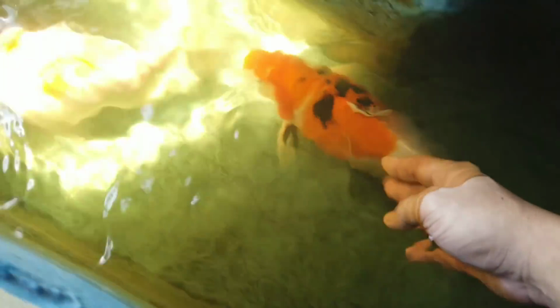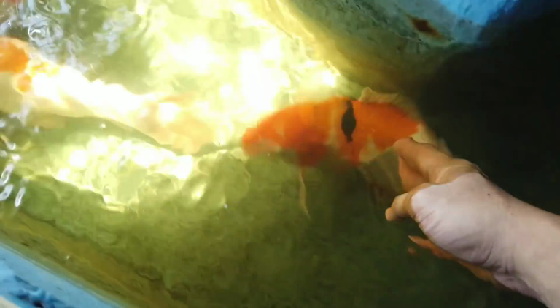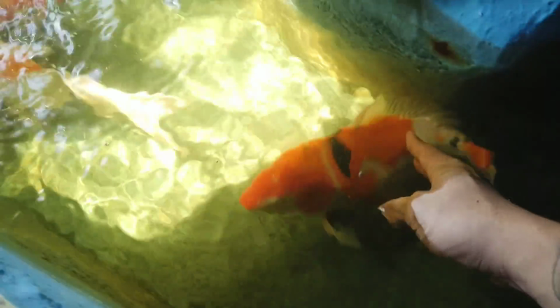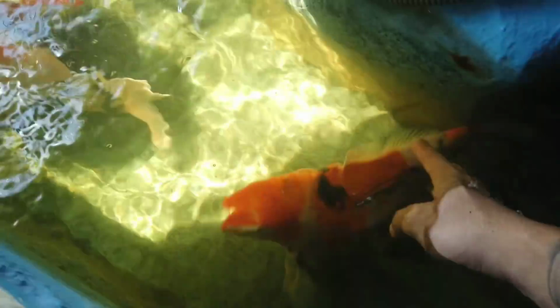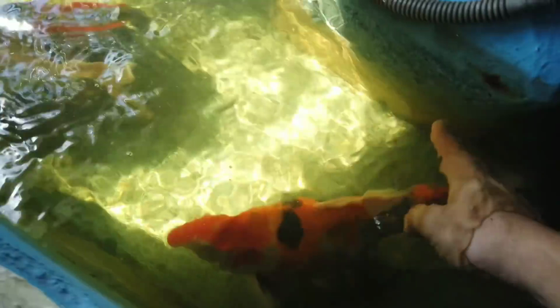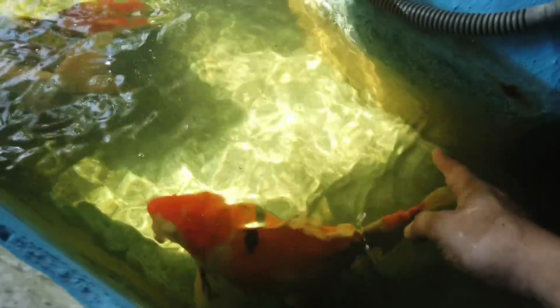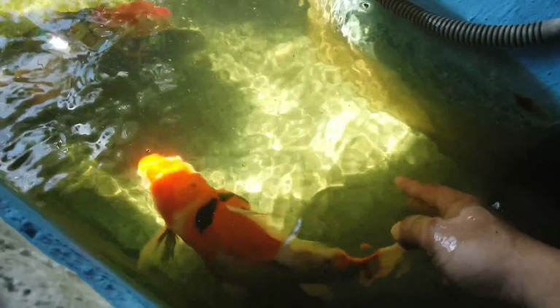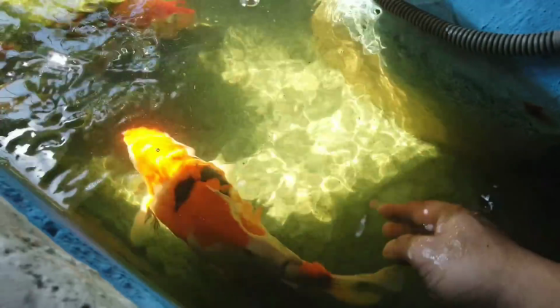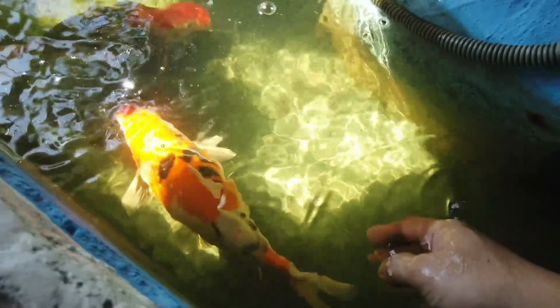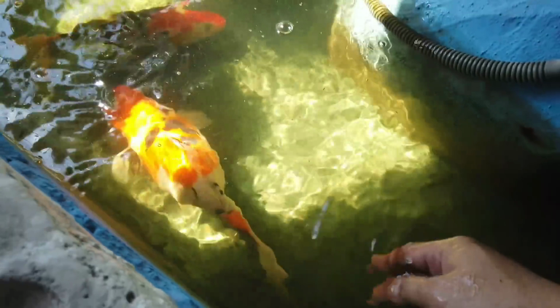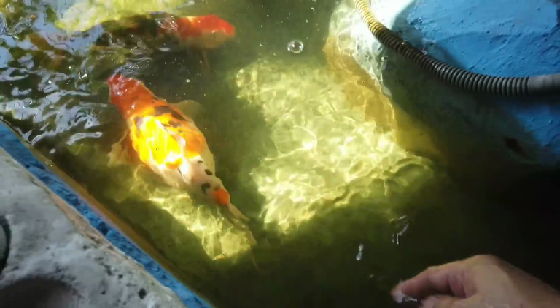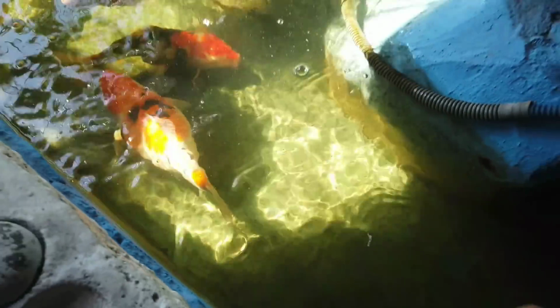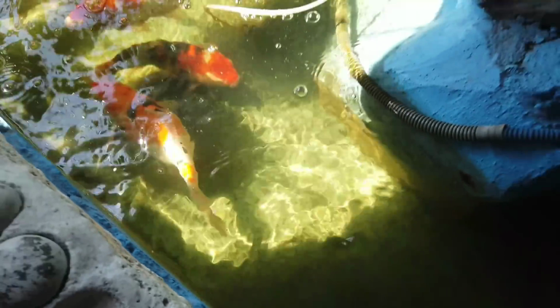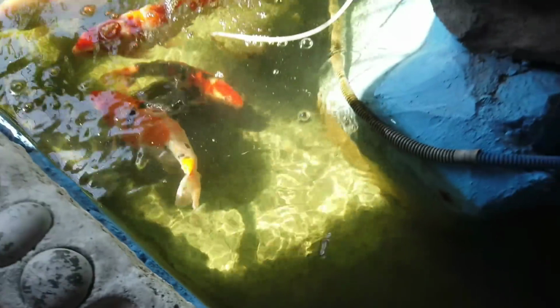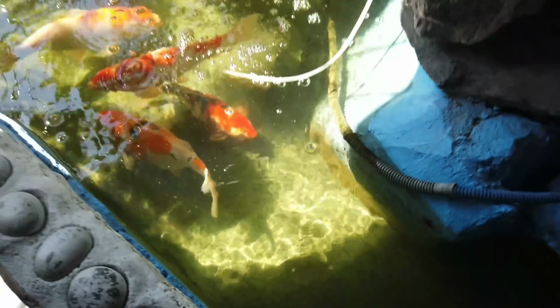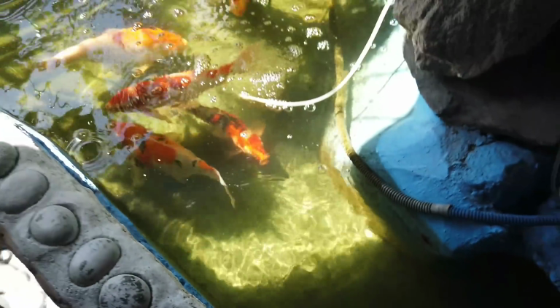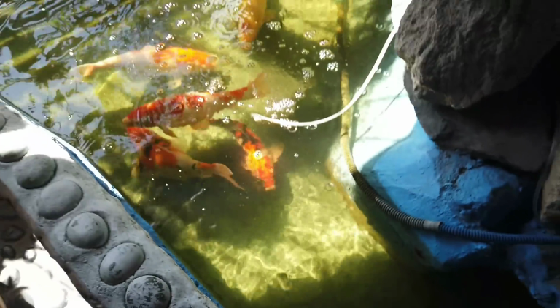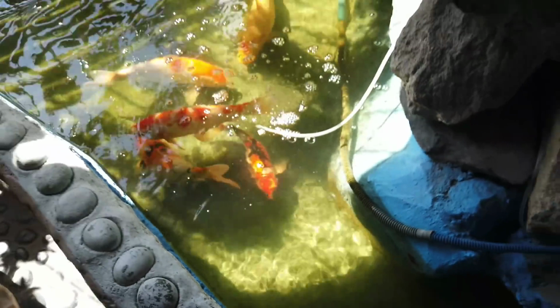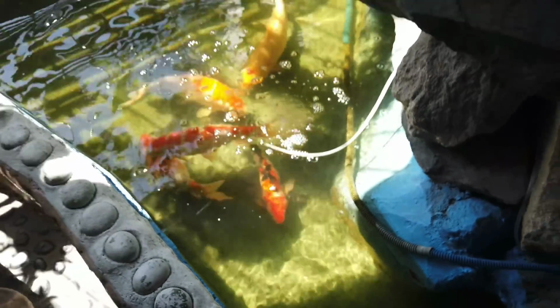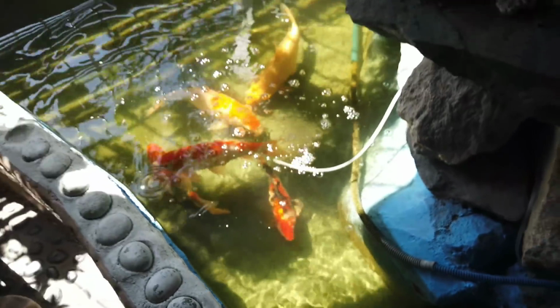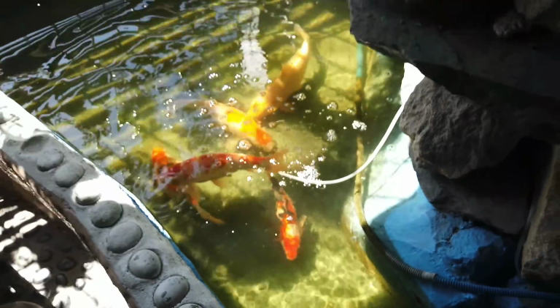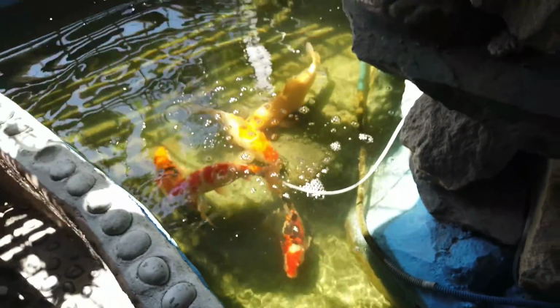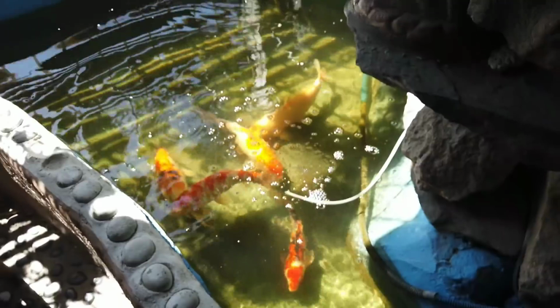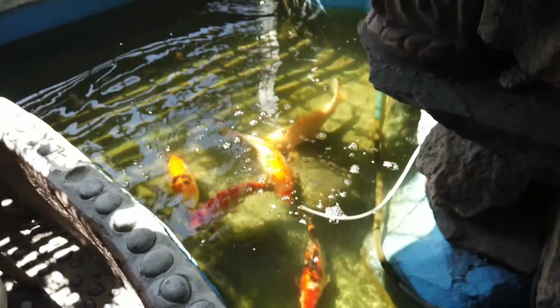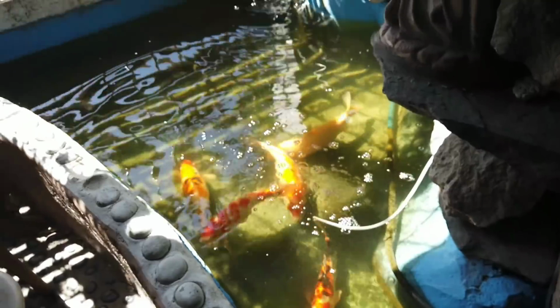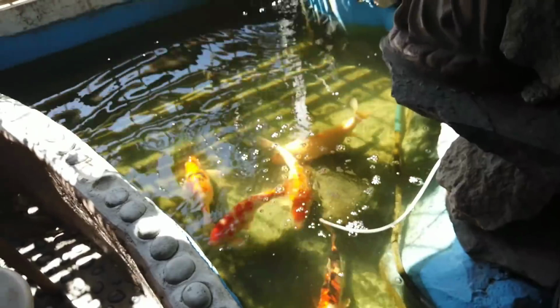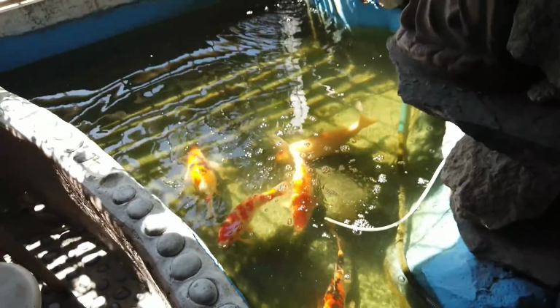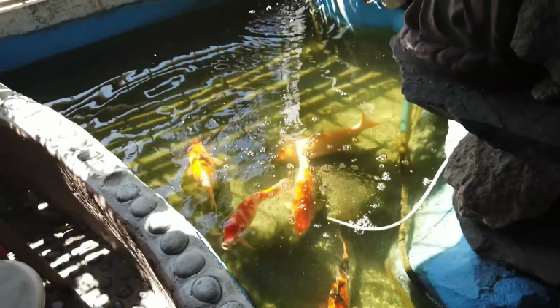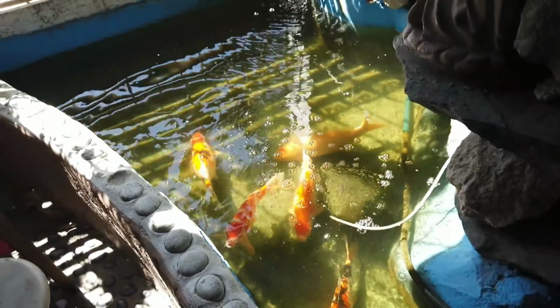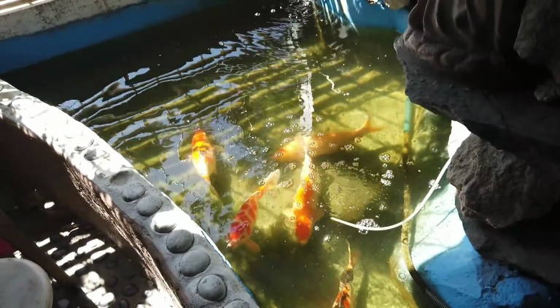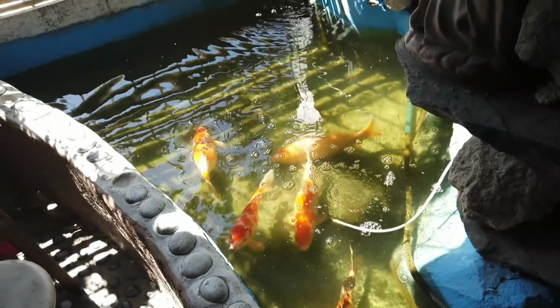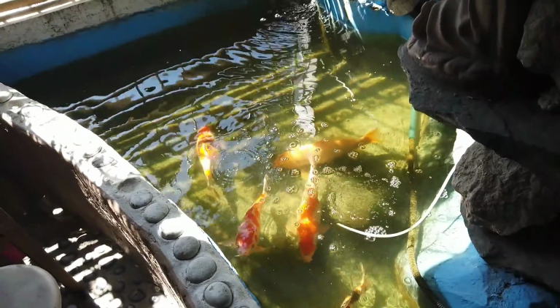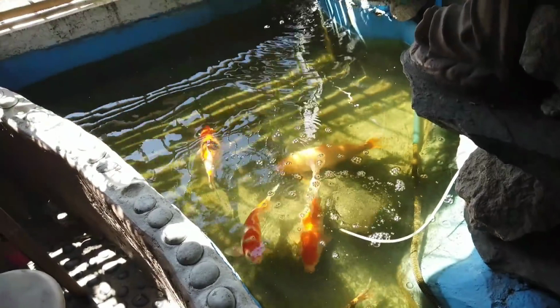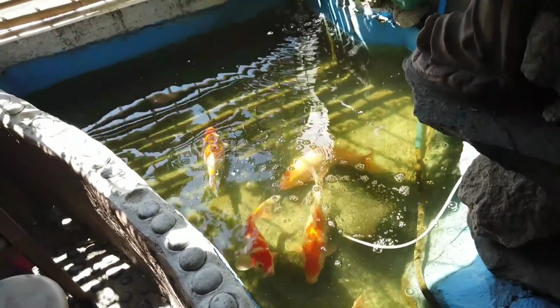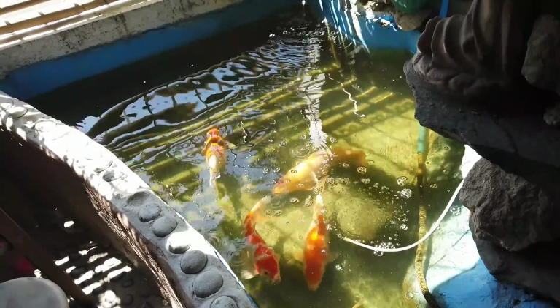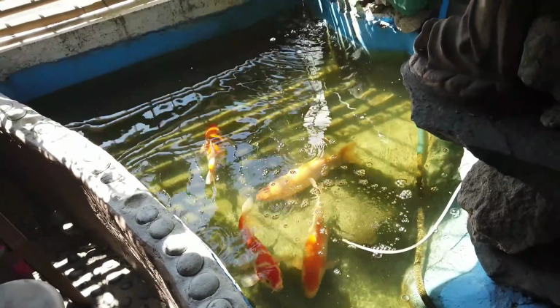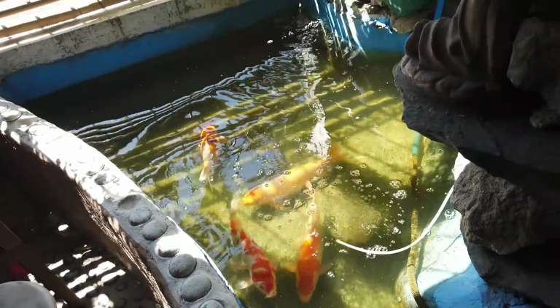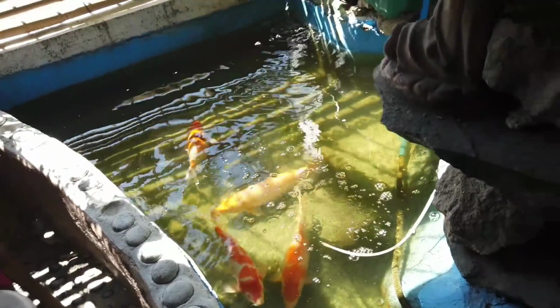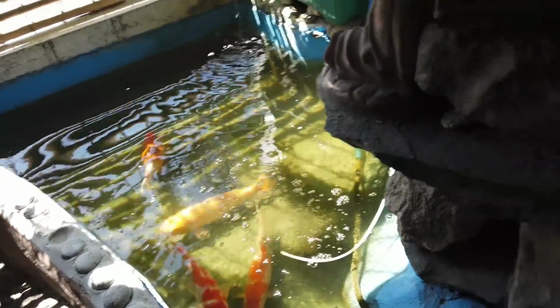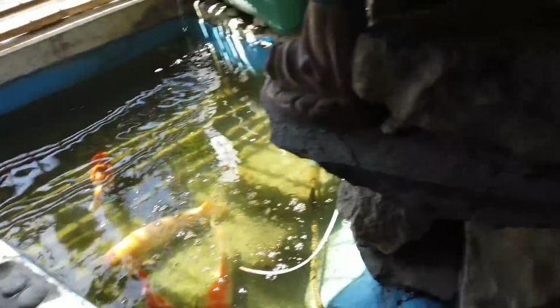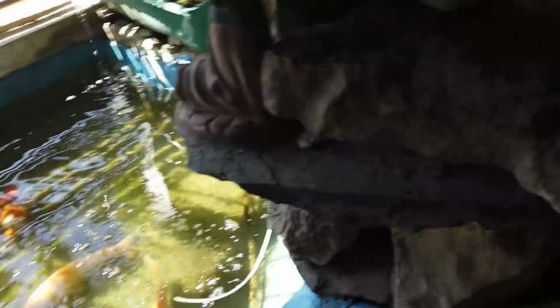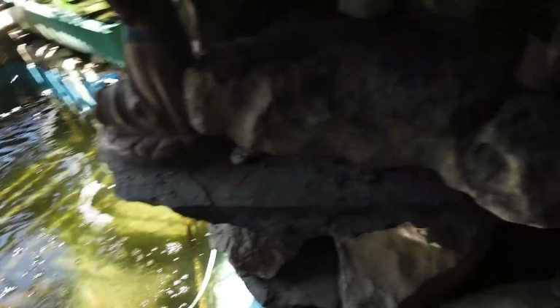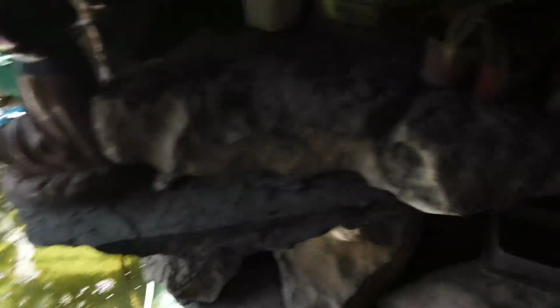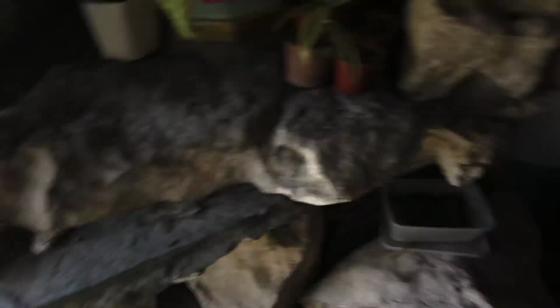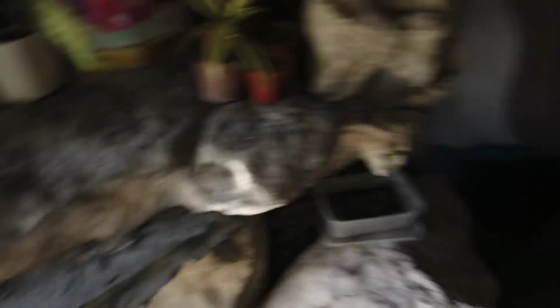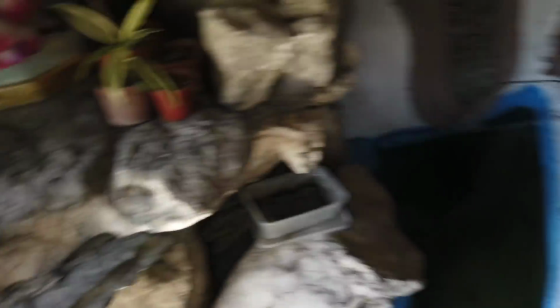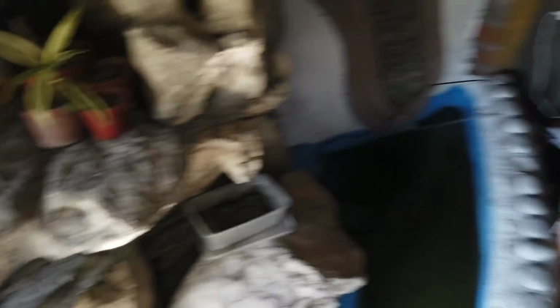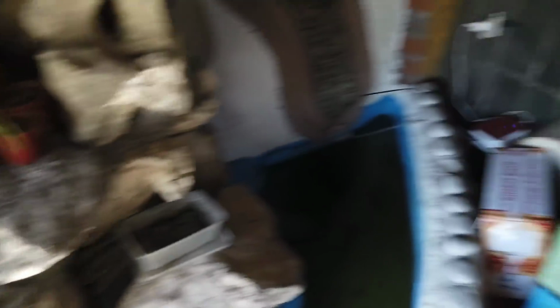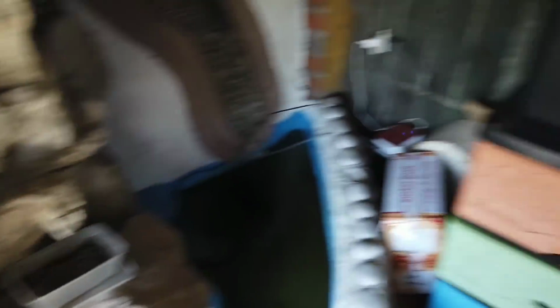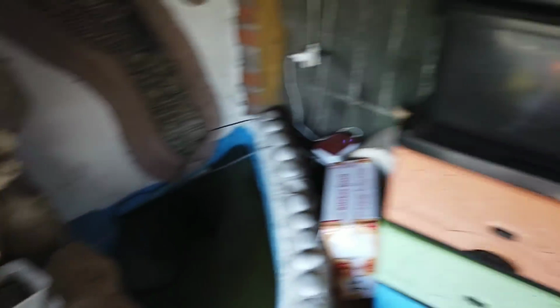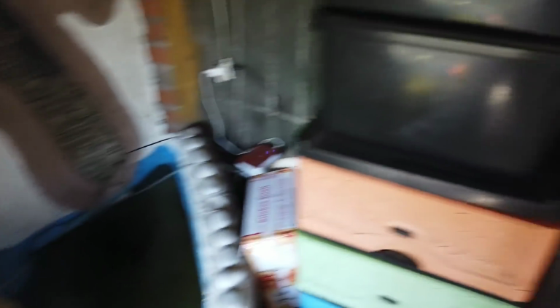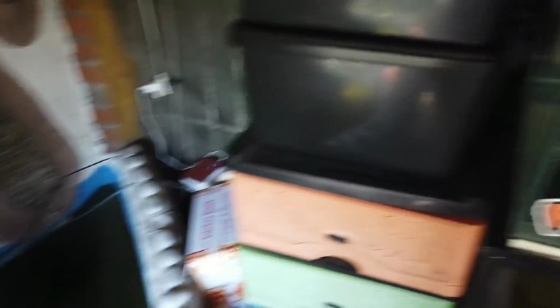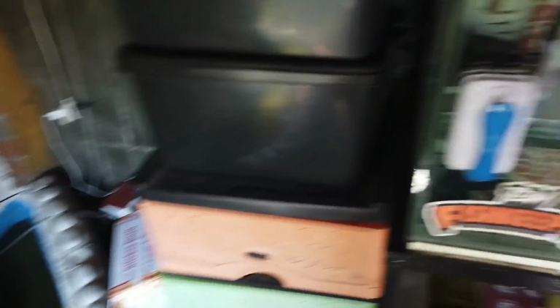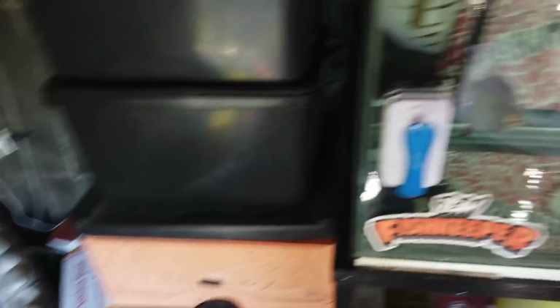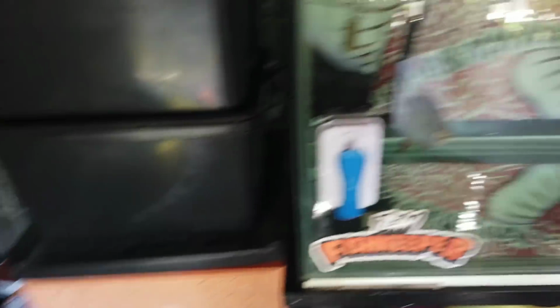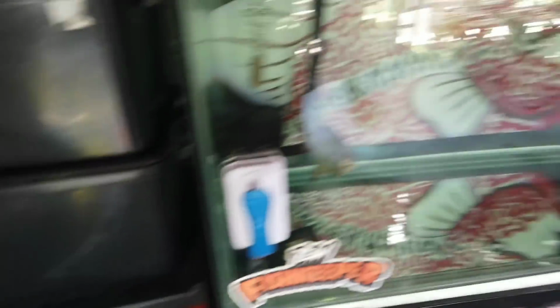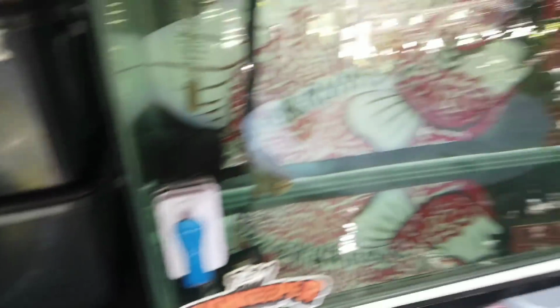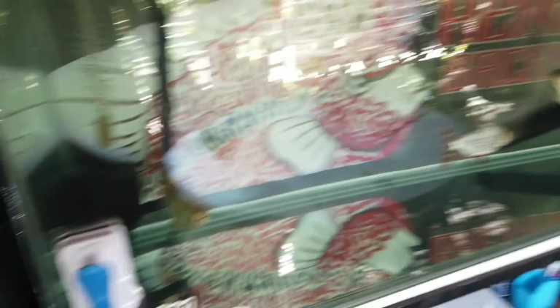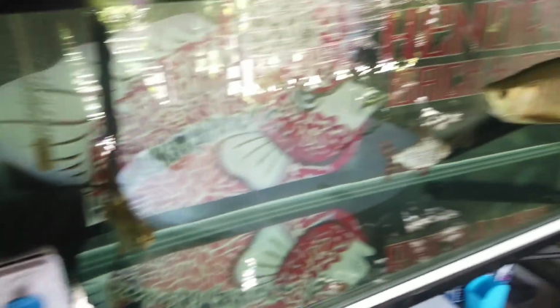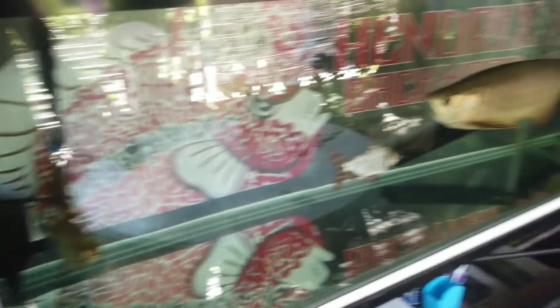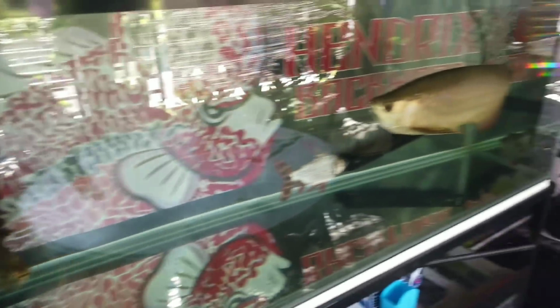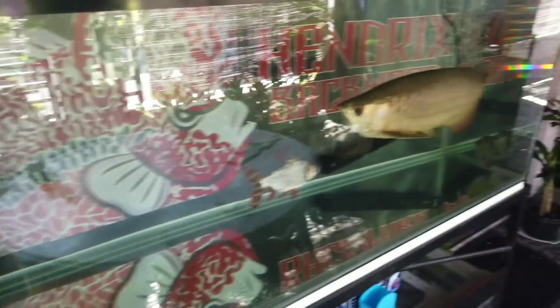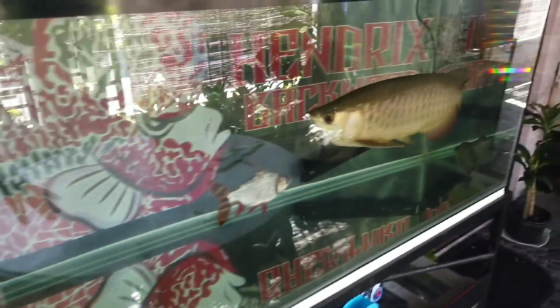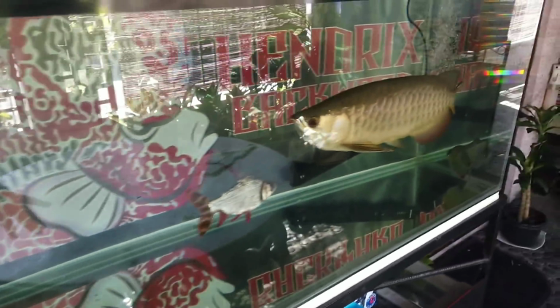I think they're ready to breed now. Stay tuned, guys, for the koi breeding process.